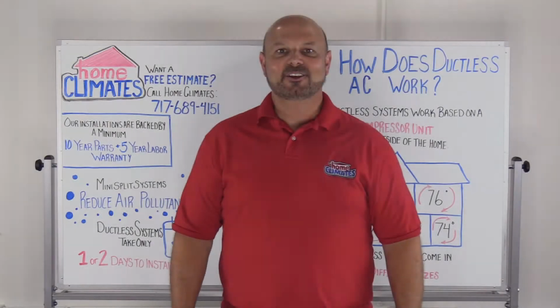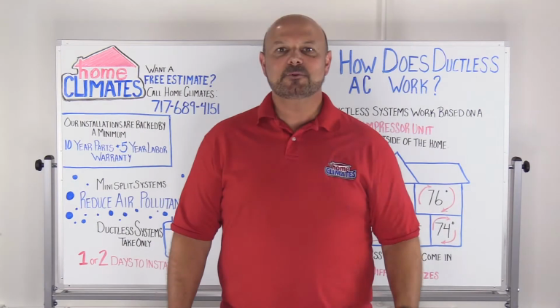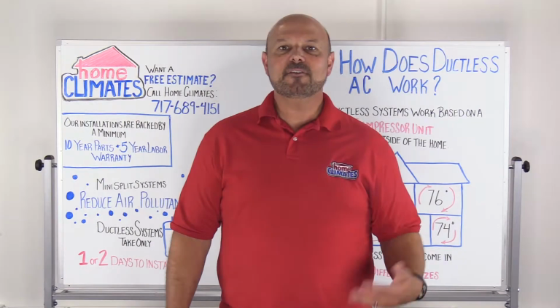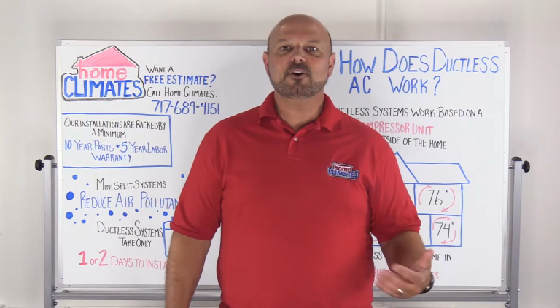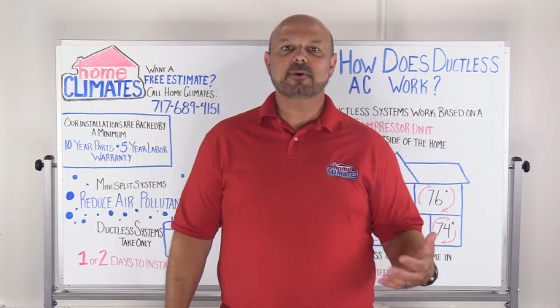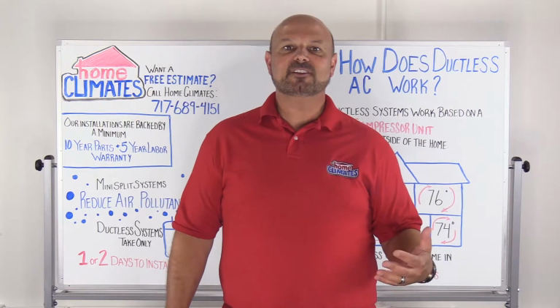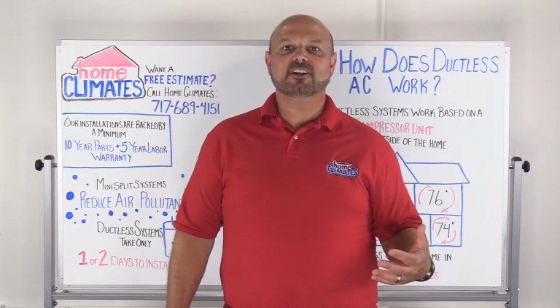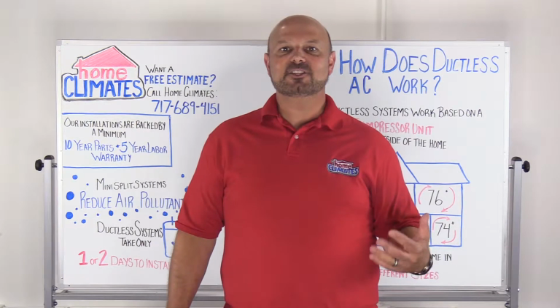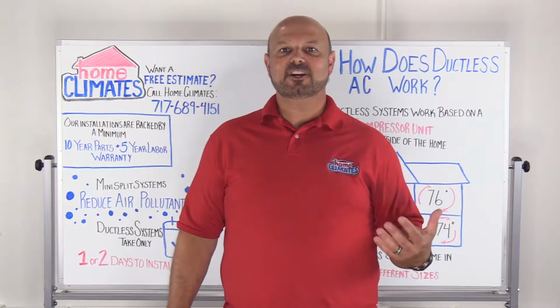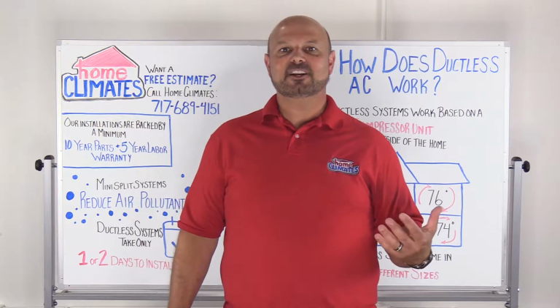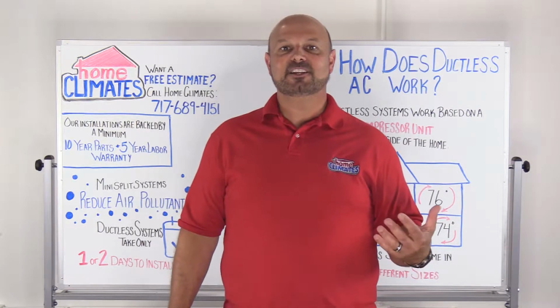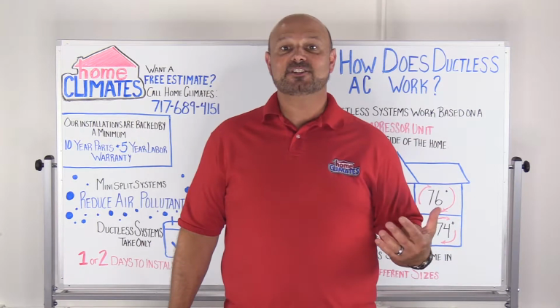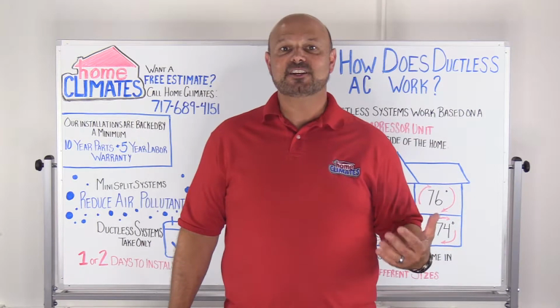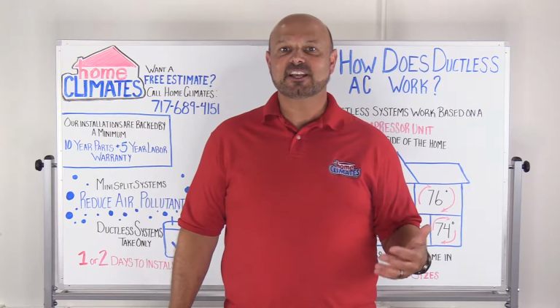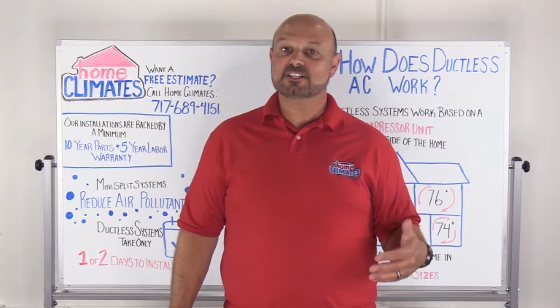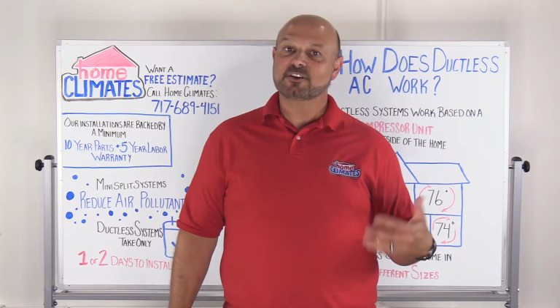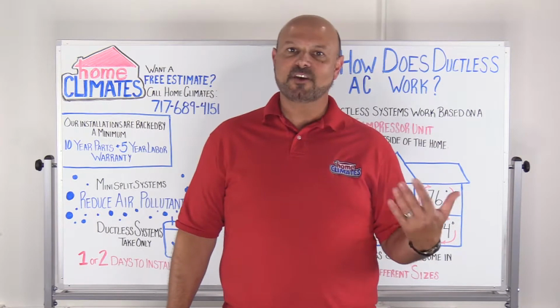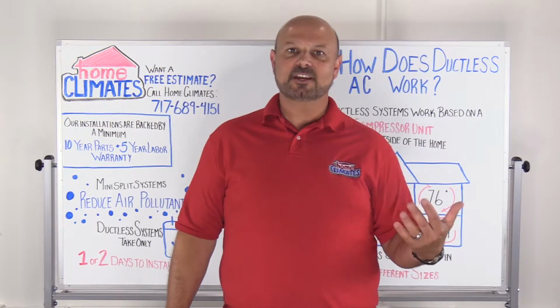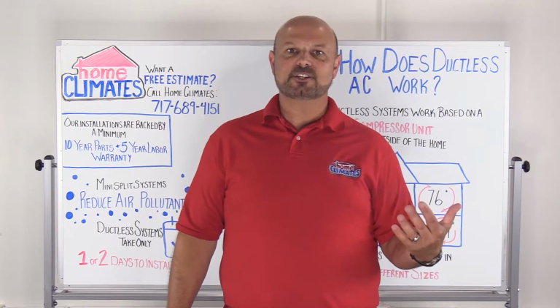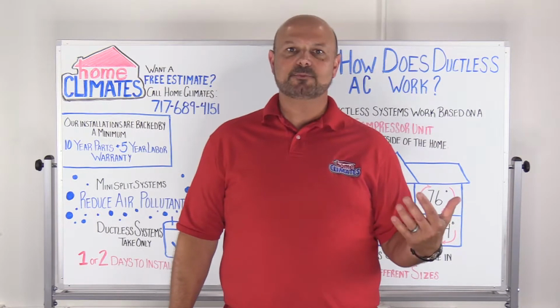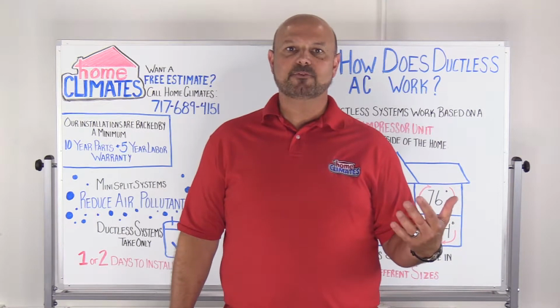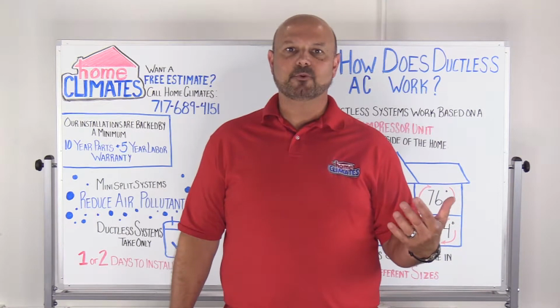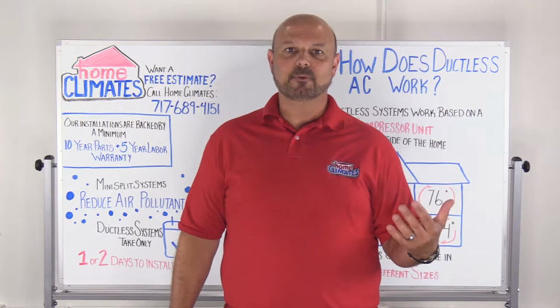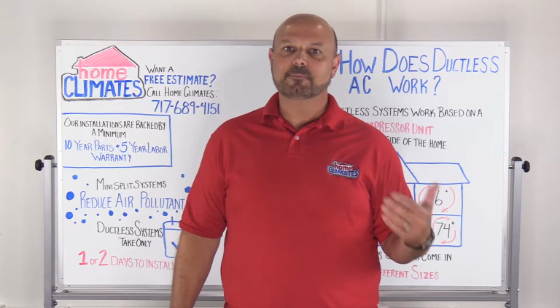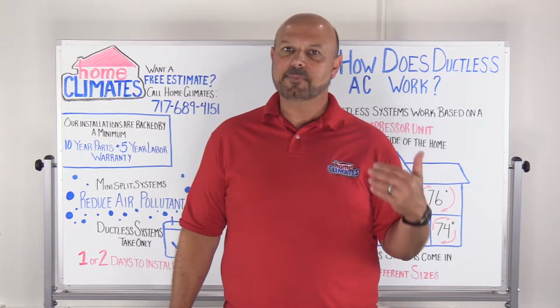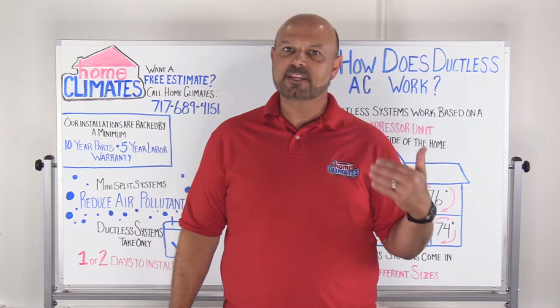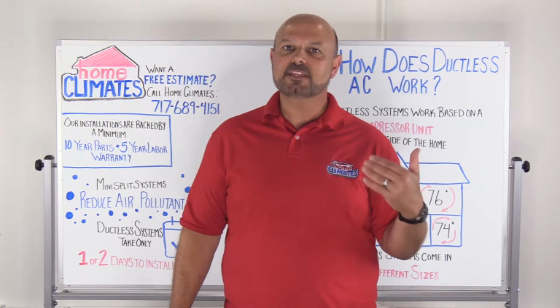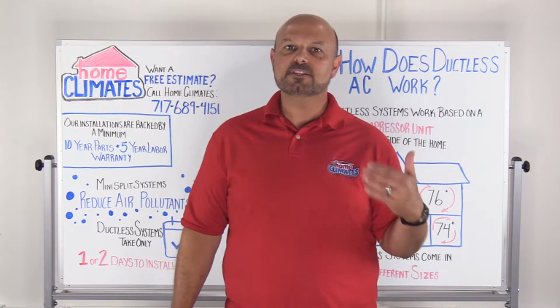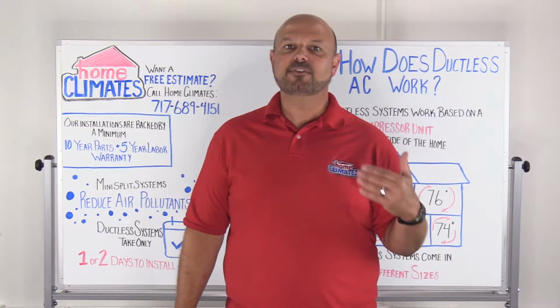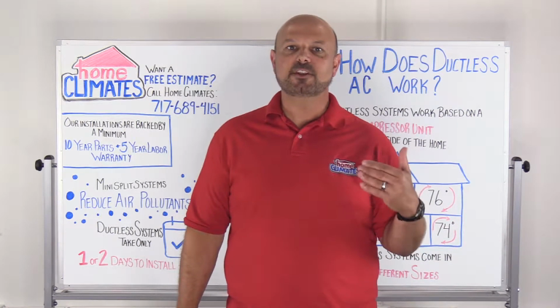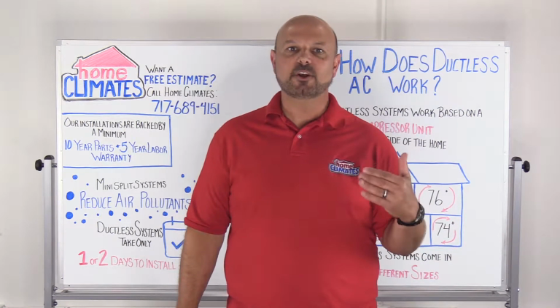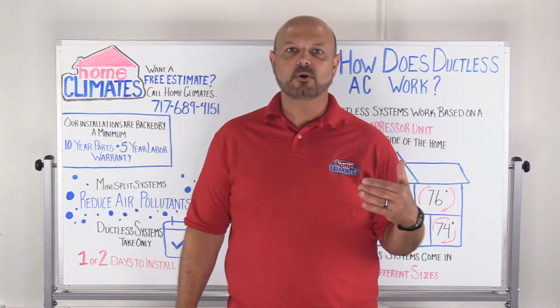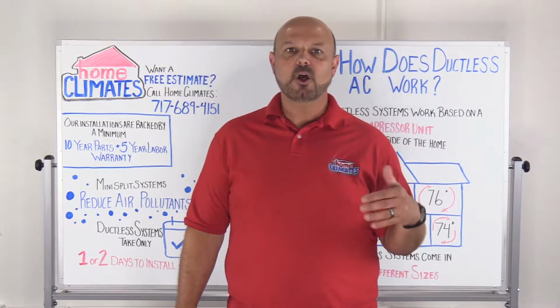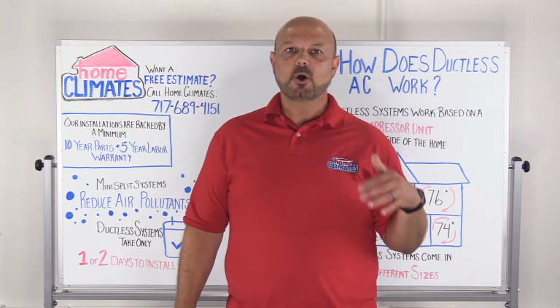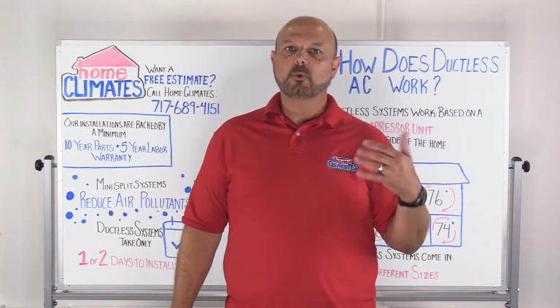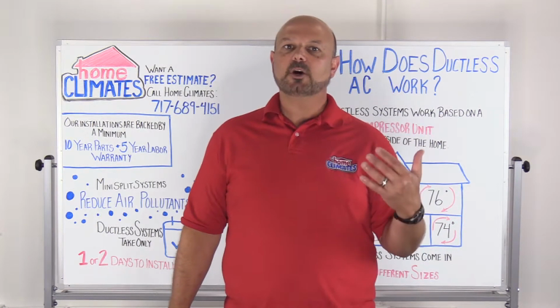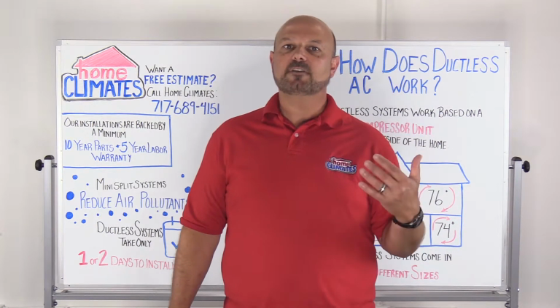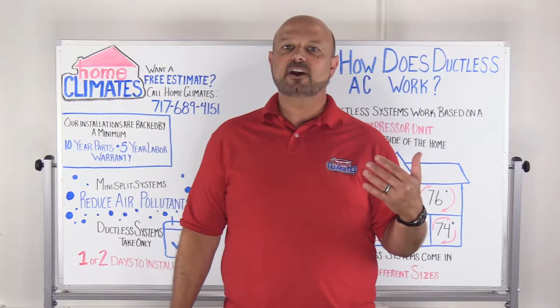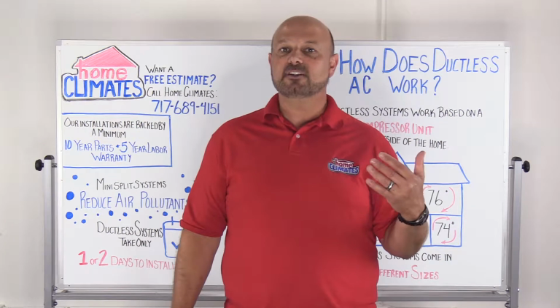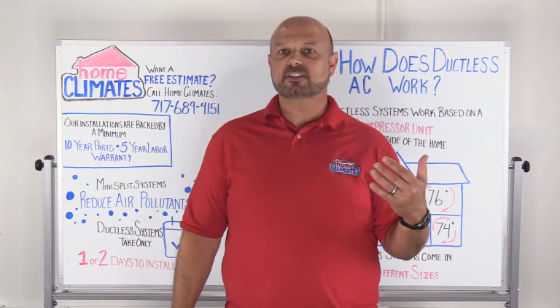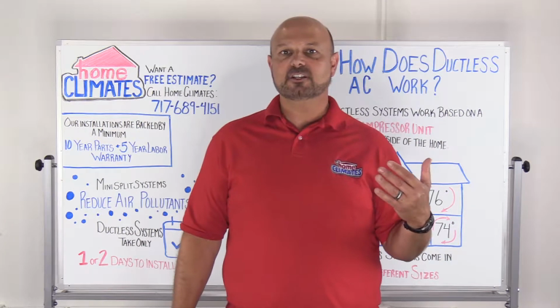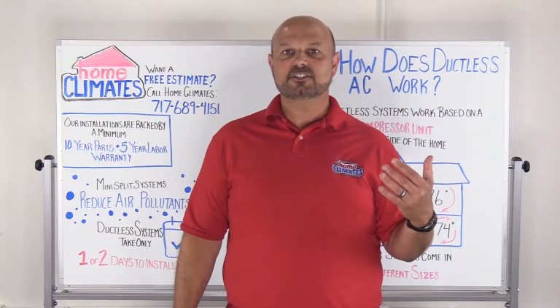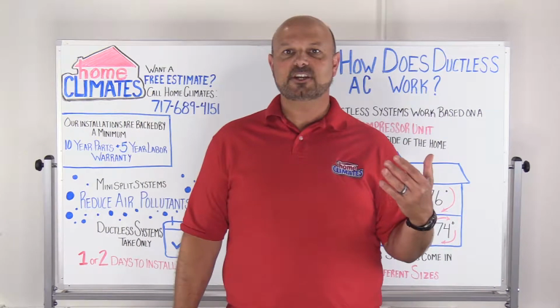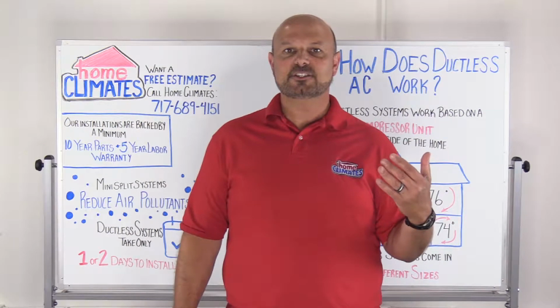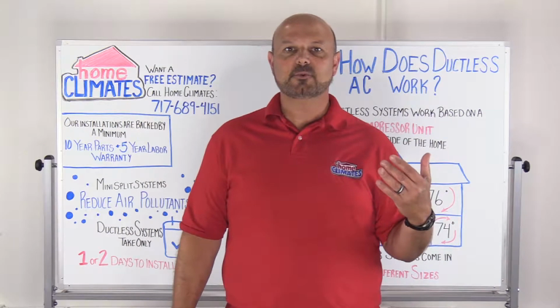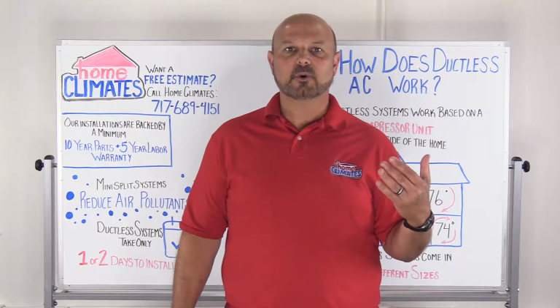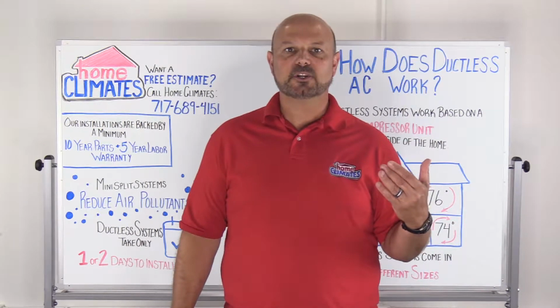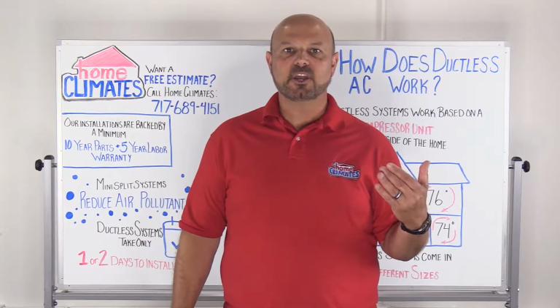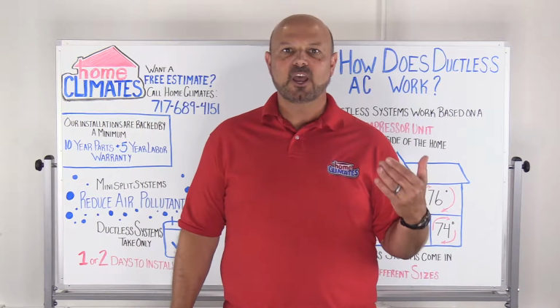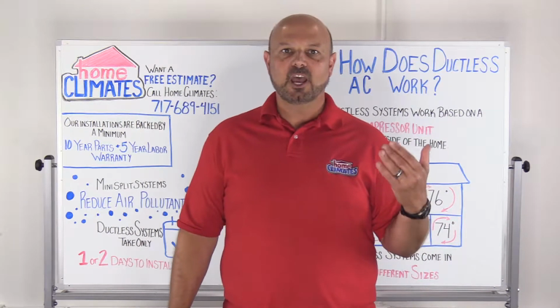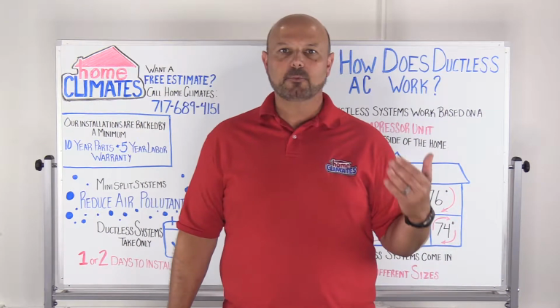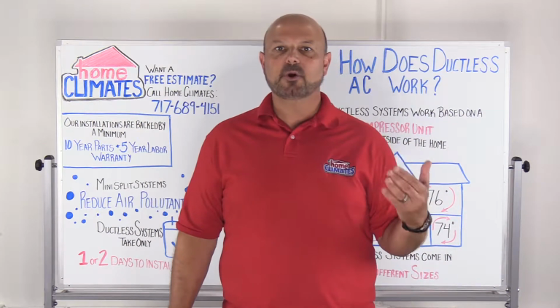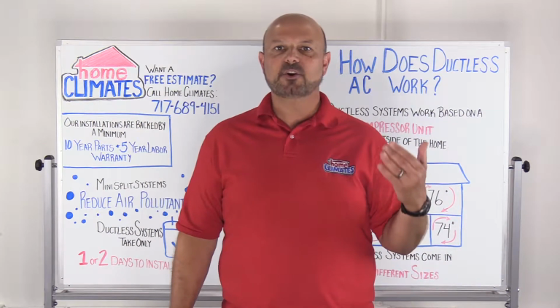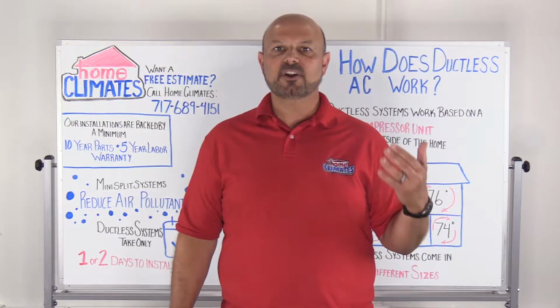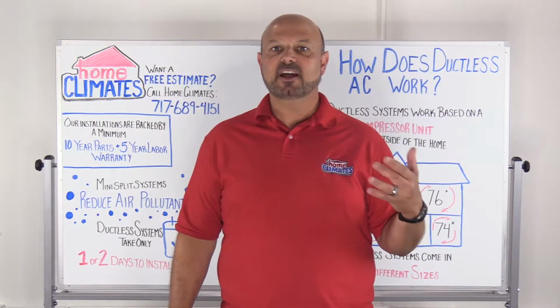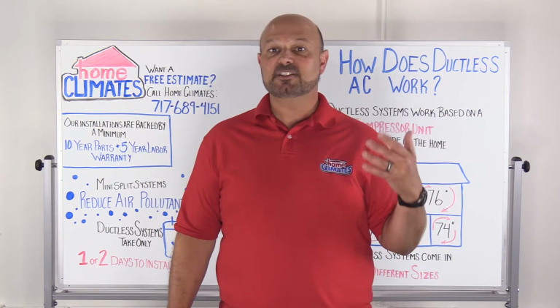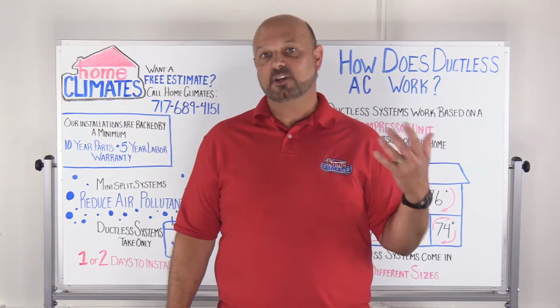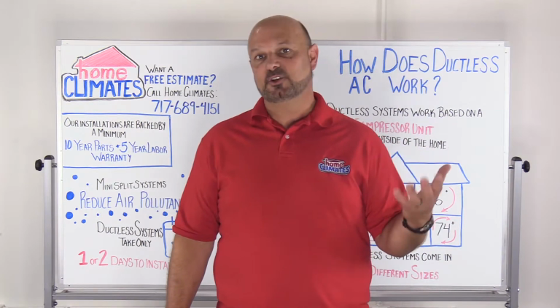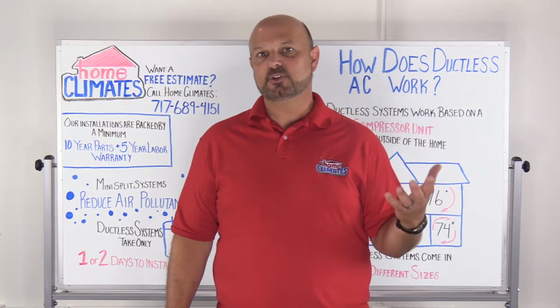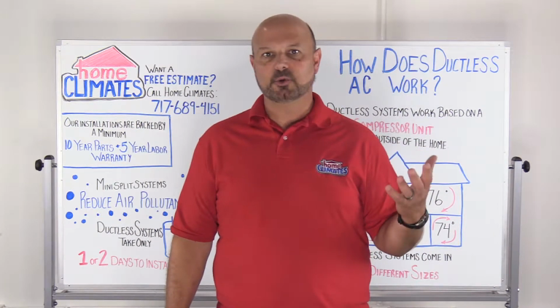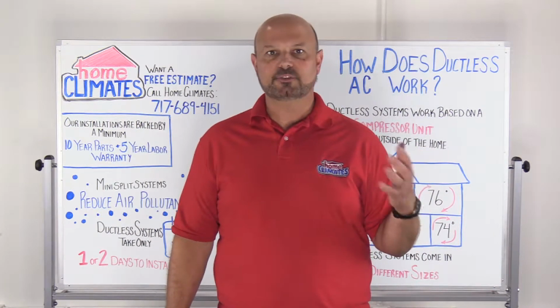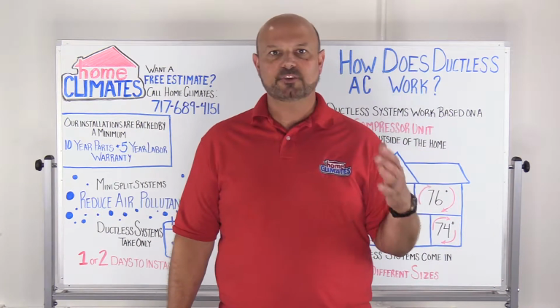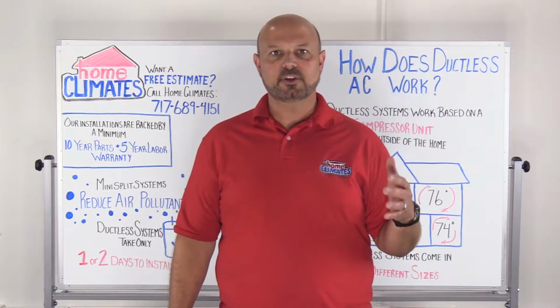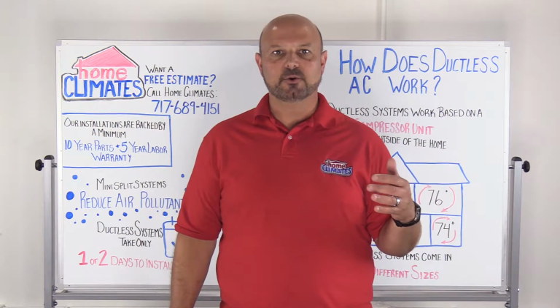You may have heard about ductless air conditioning and its advantages before, but in this video we'll cover how ductless AC works and whether or not it's a good choice for you.